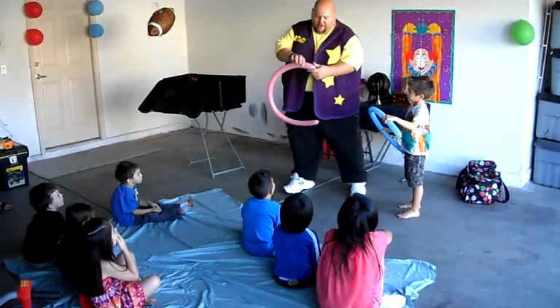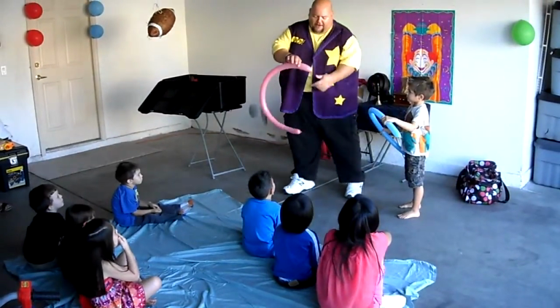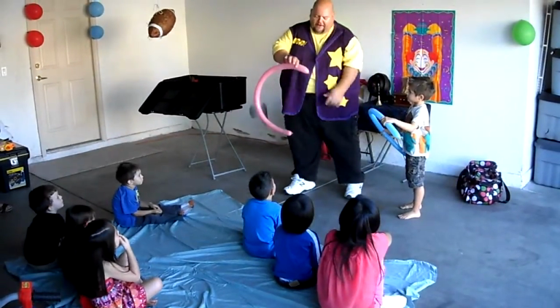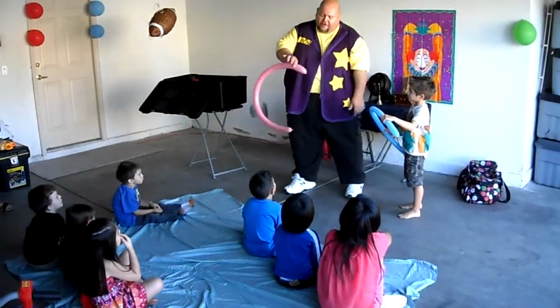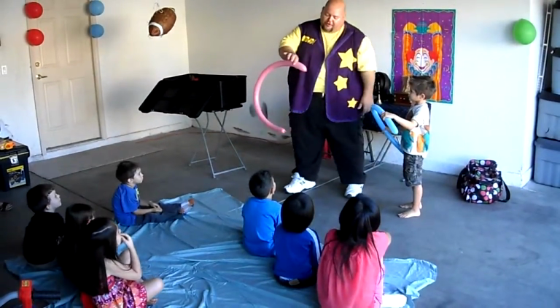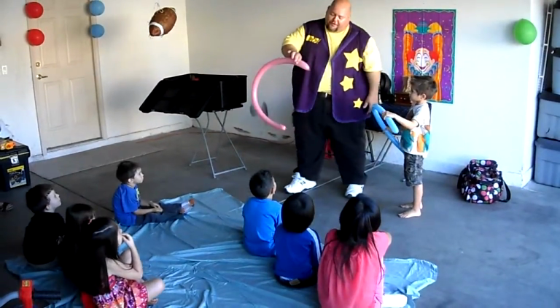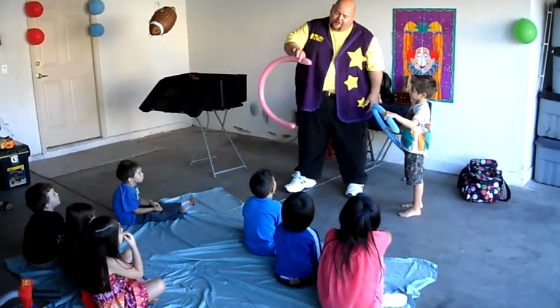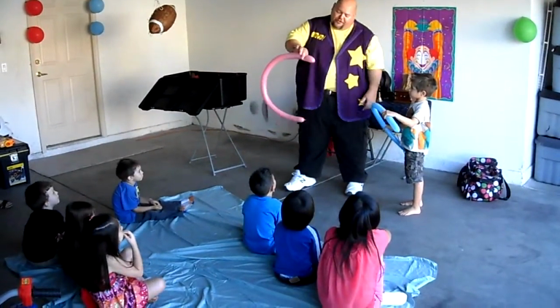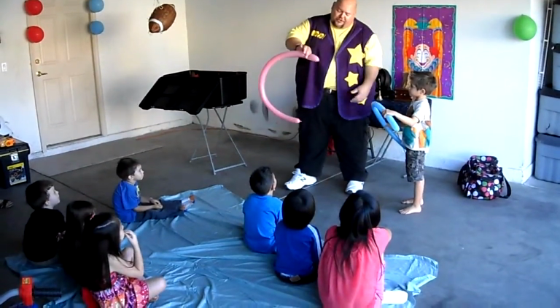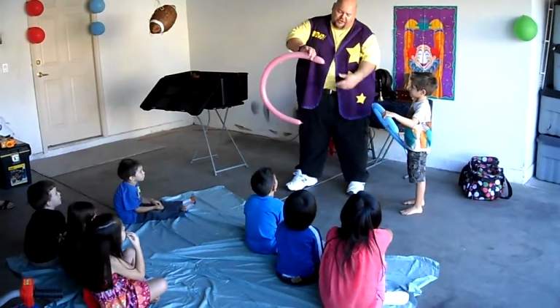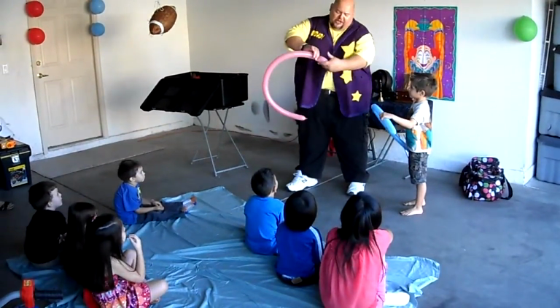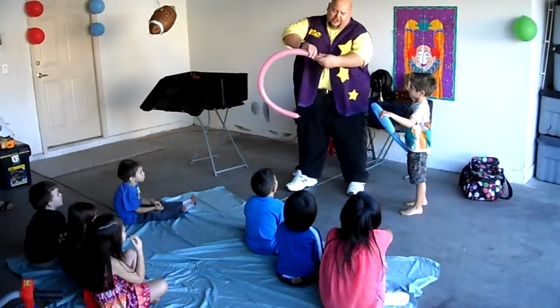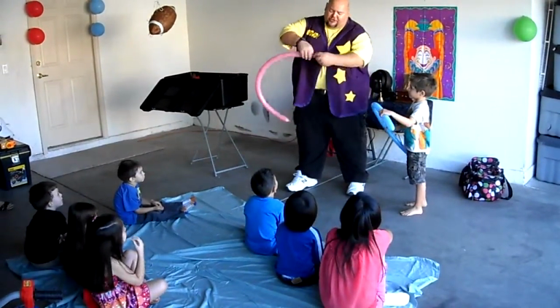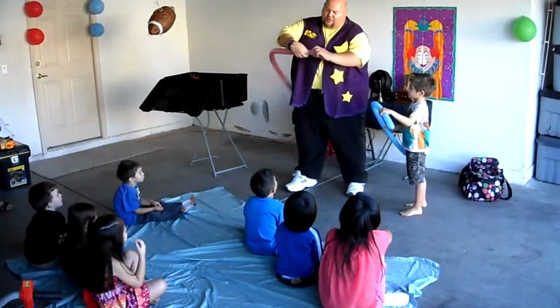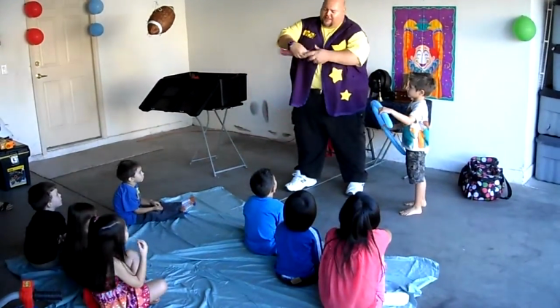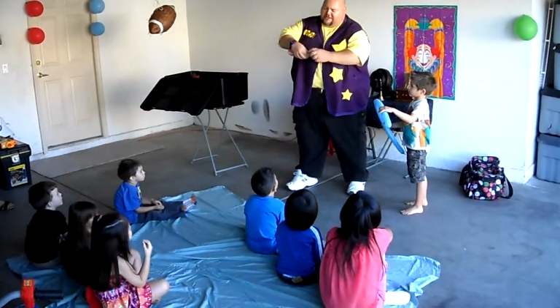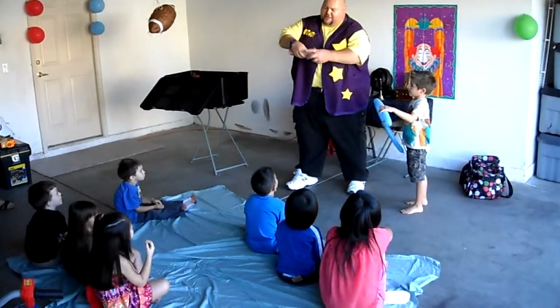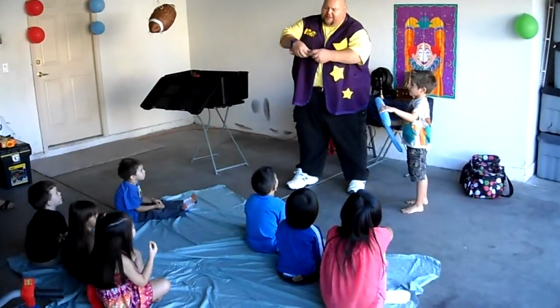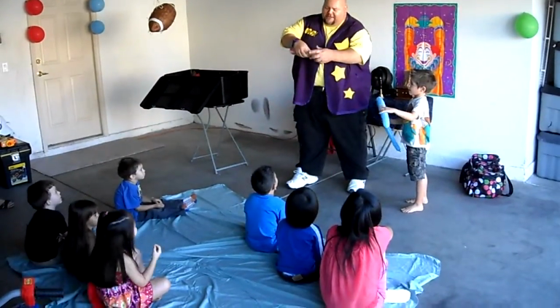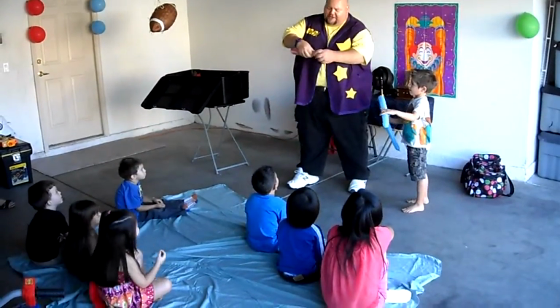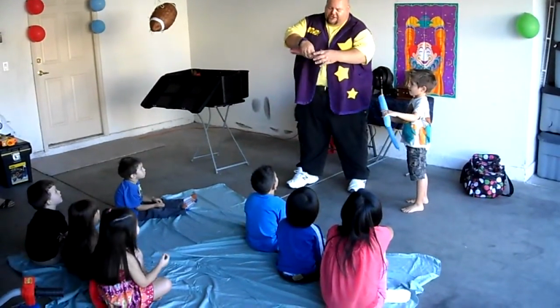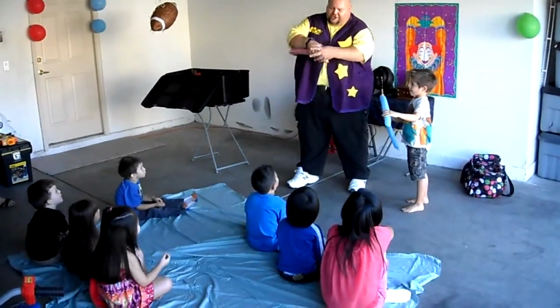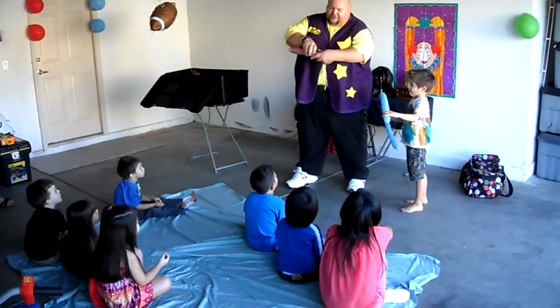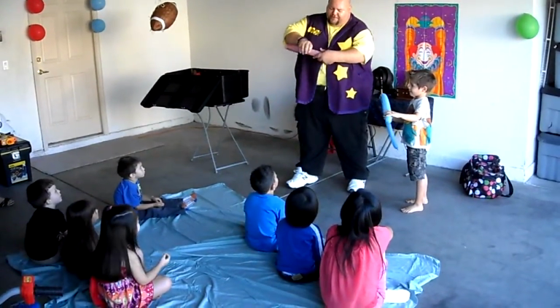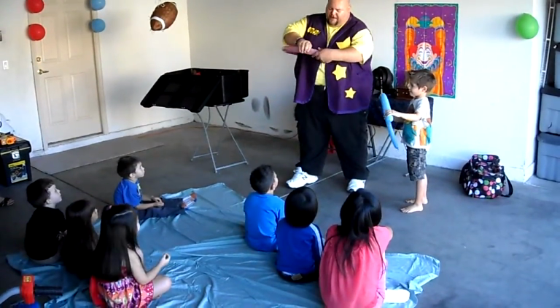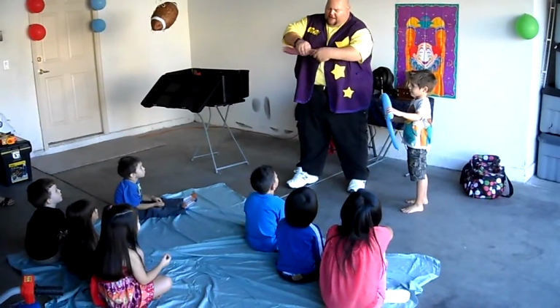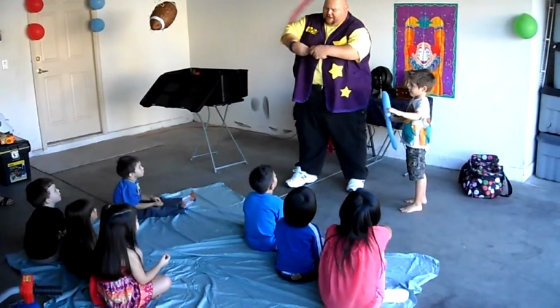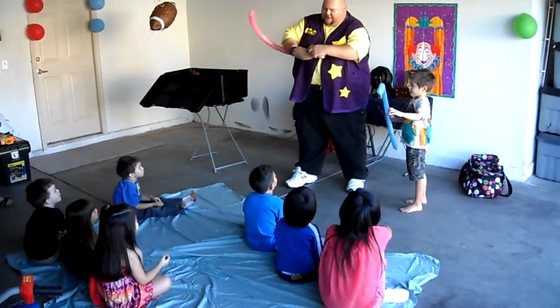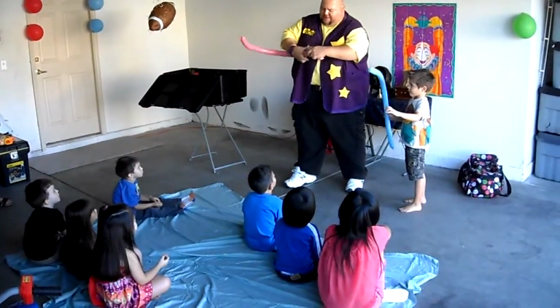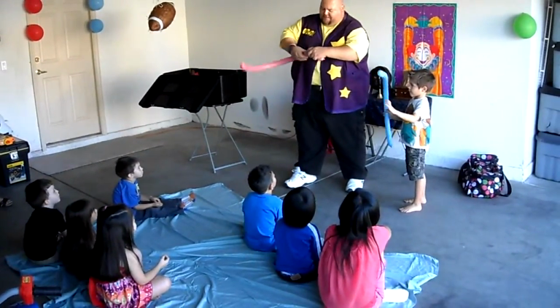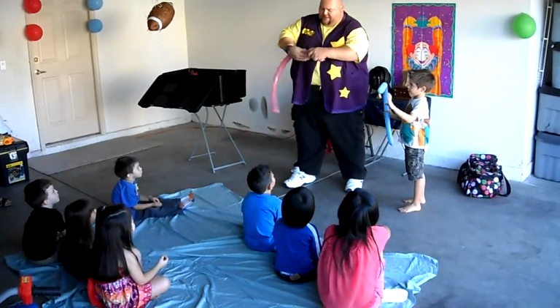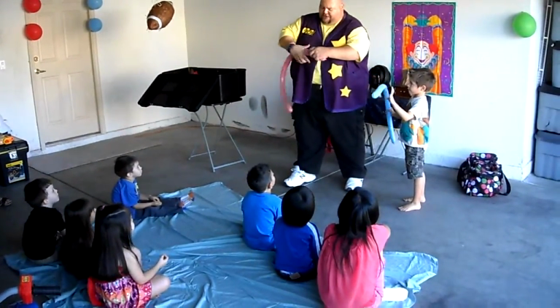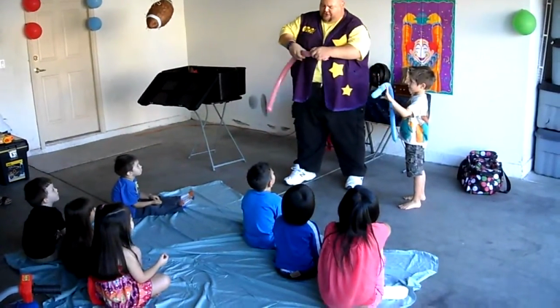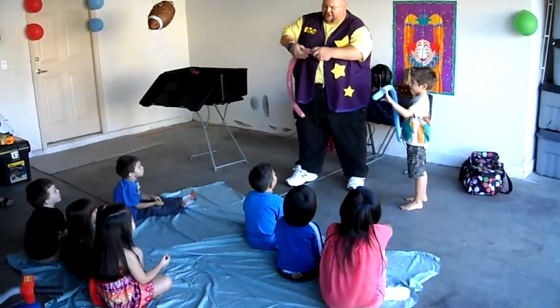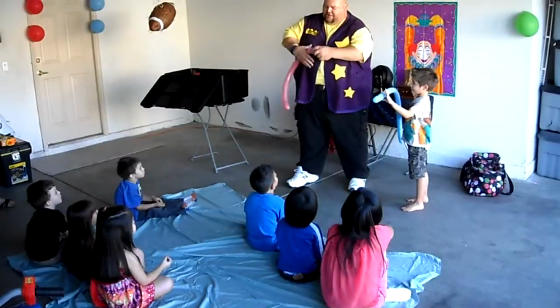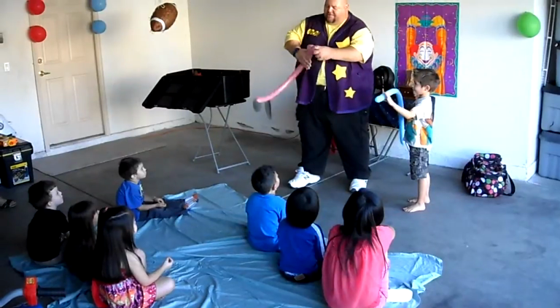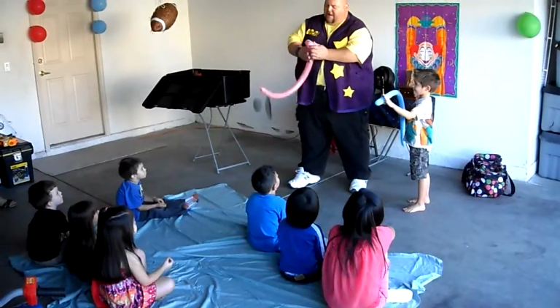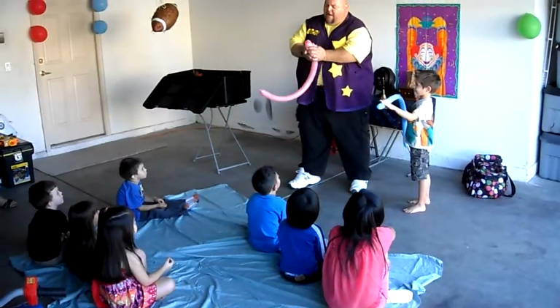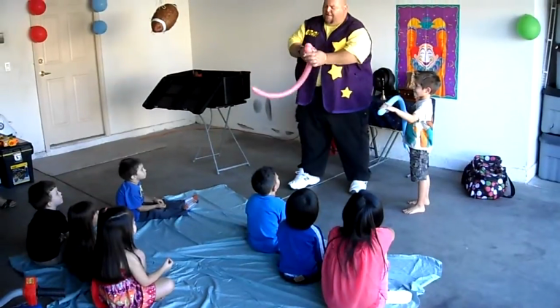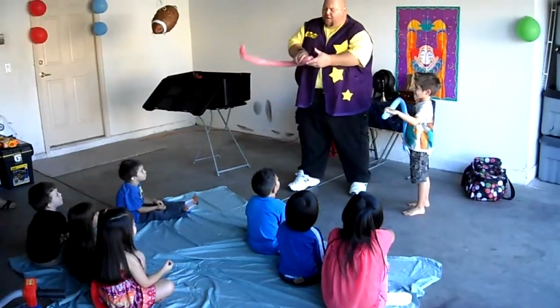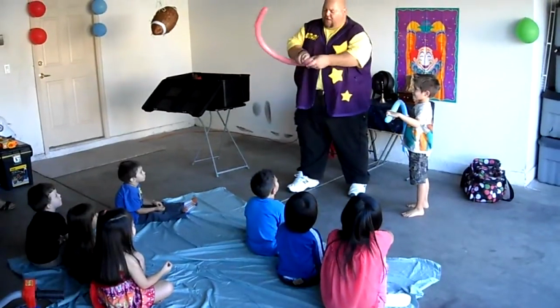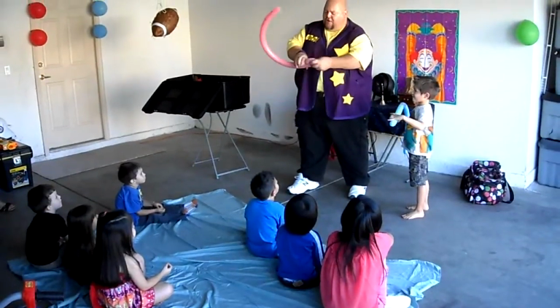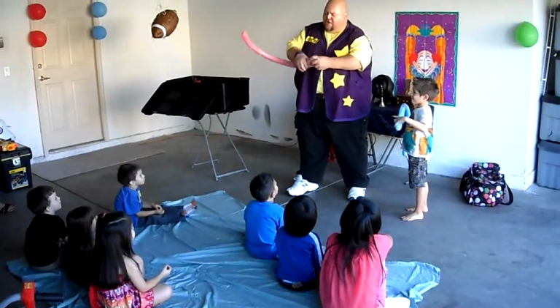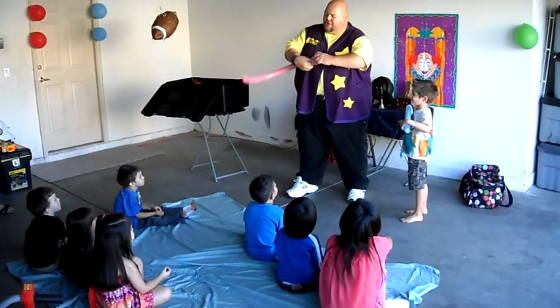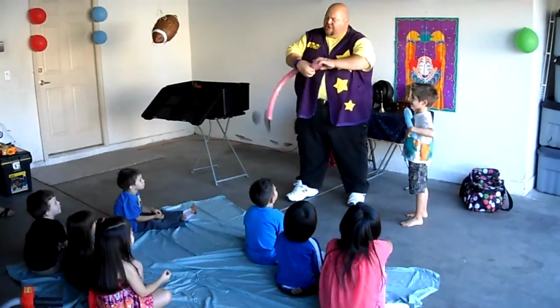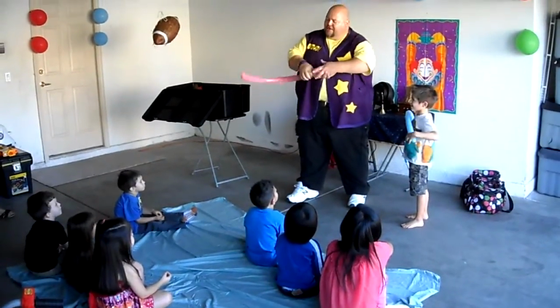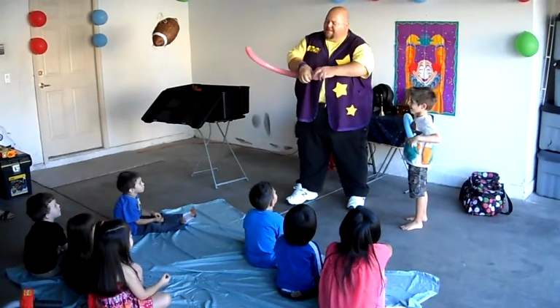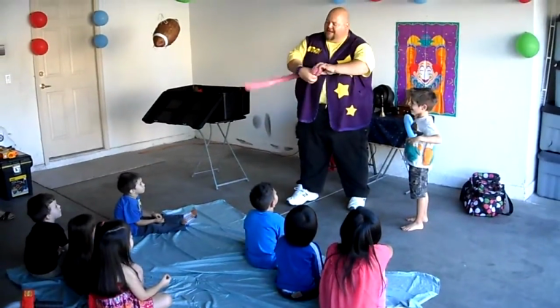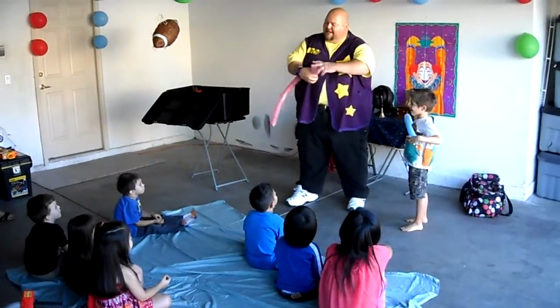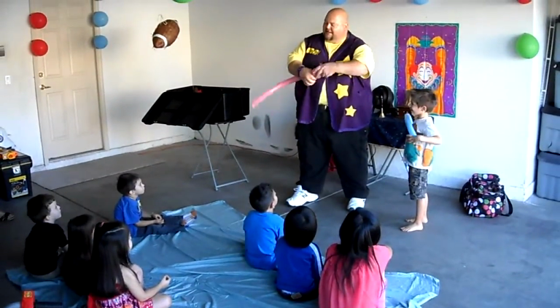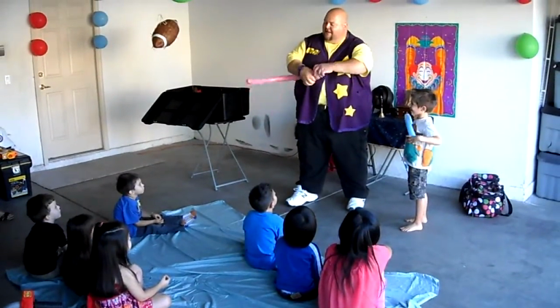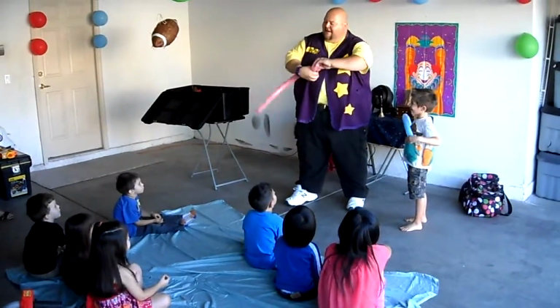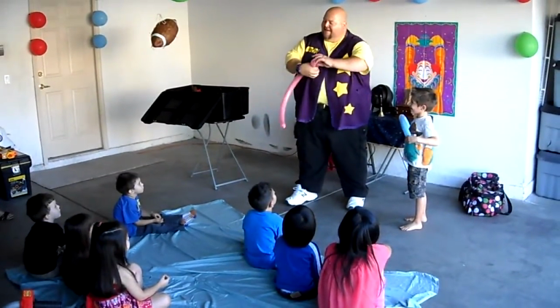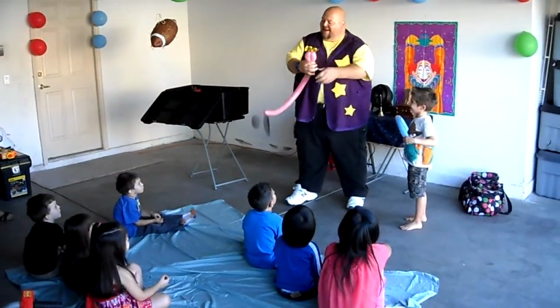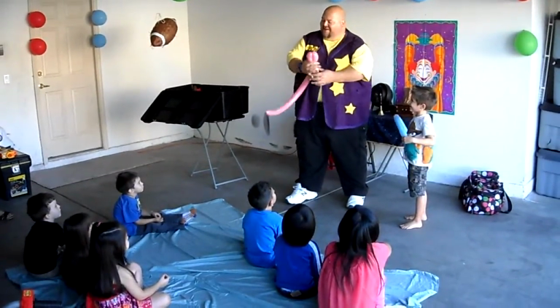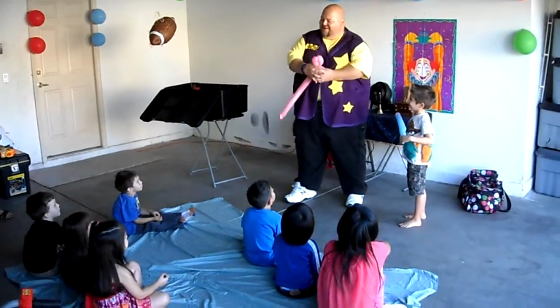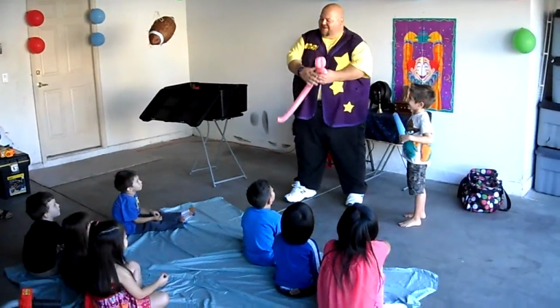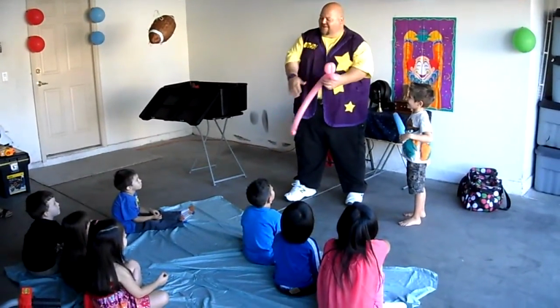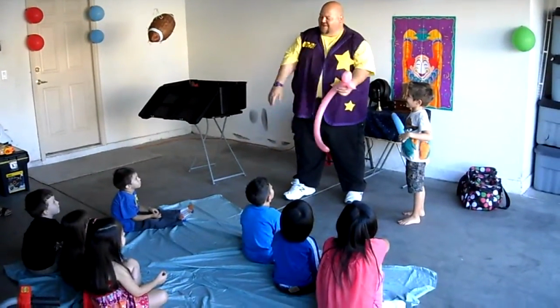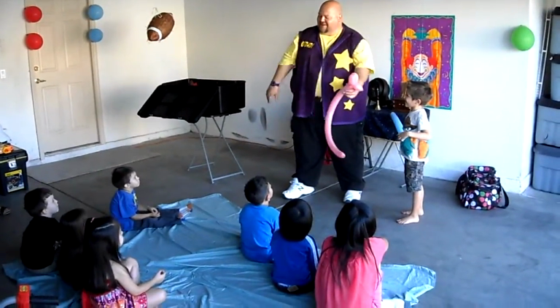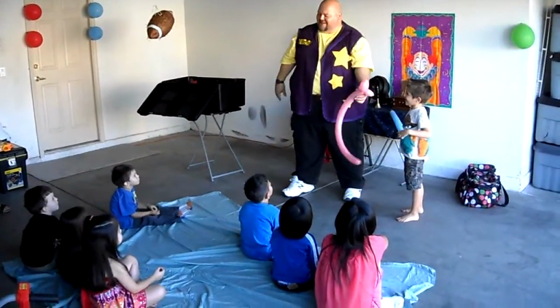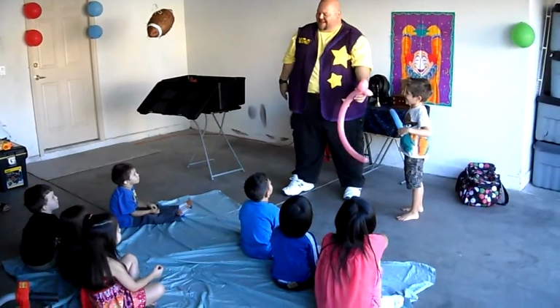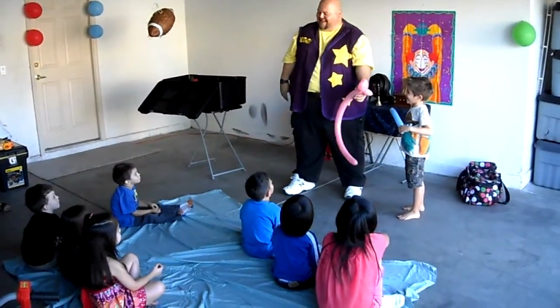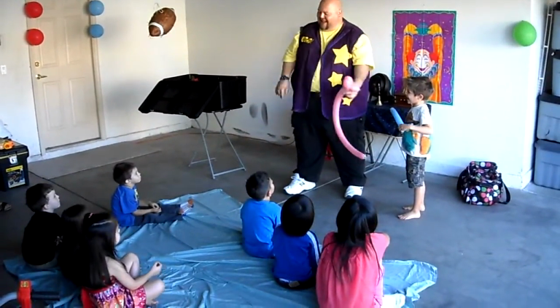Okay, so first you squeeze and you pinch and you turn. Squeeze and pinch and you turn. Fold, turn and pinch. There, yours should look just like that.